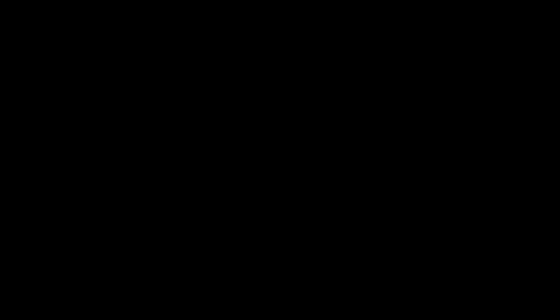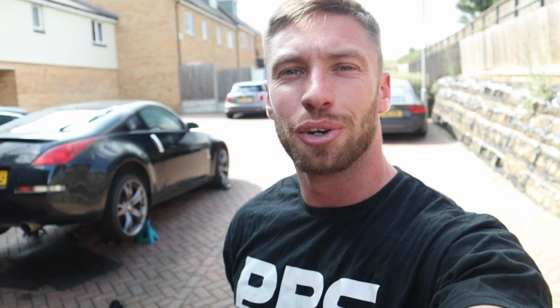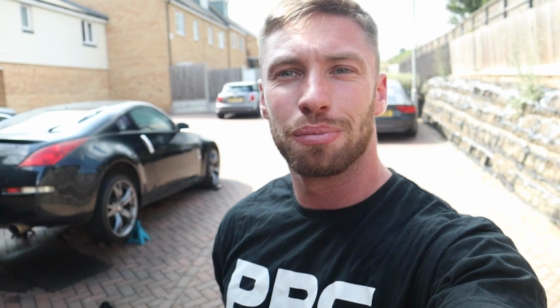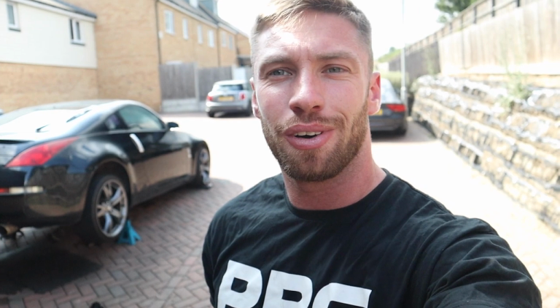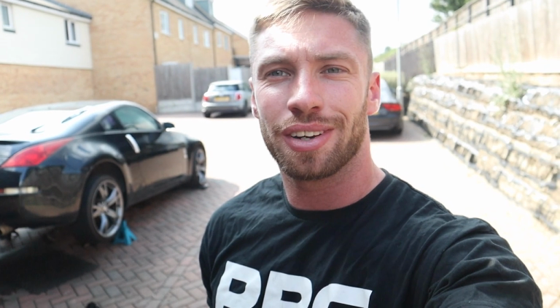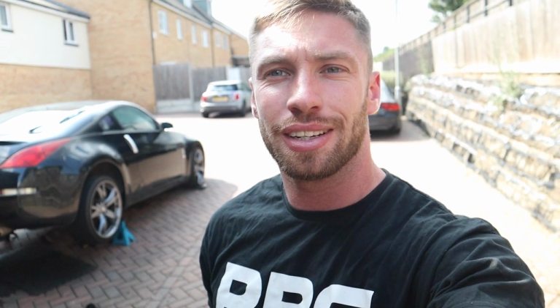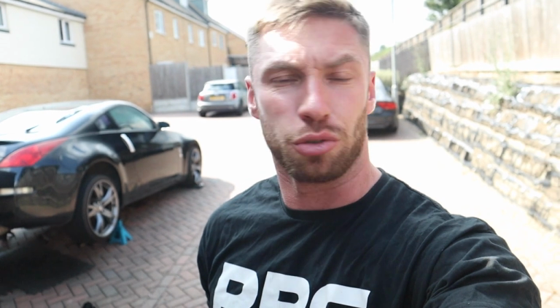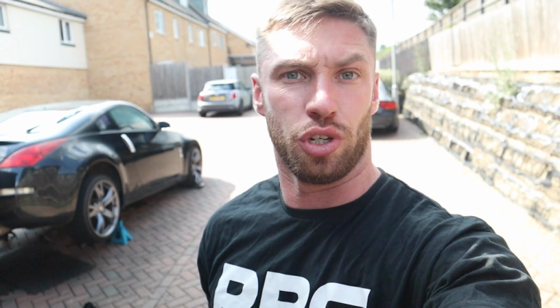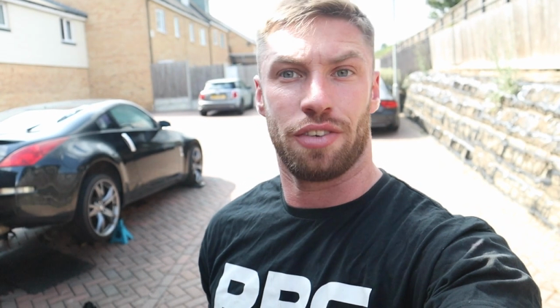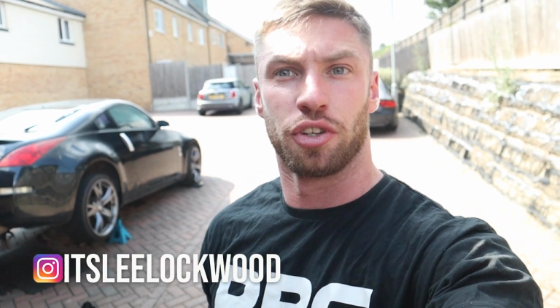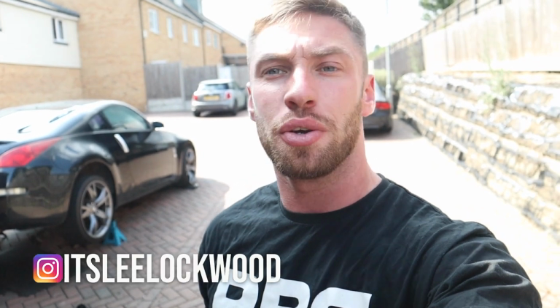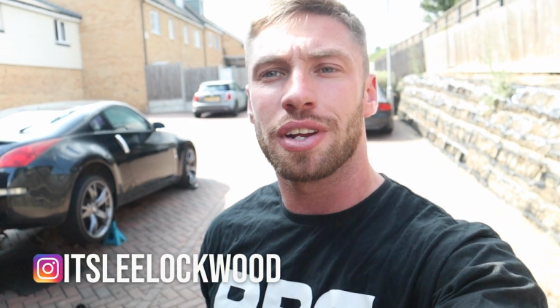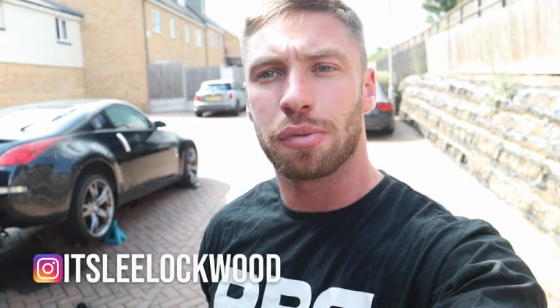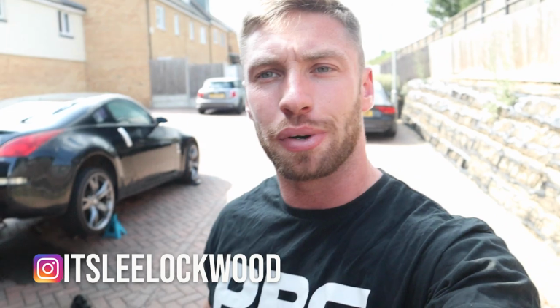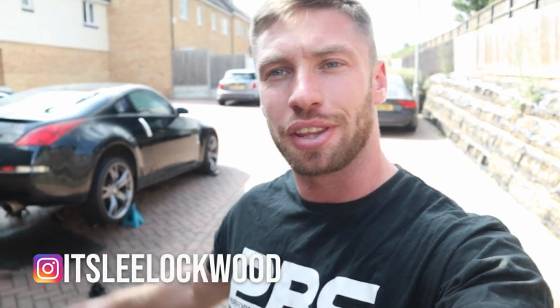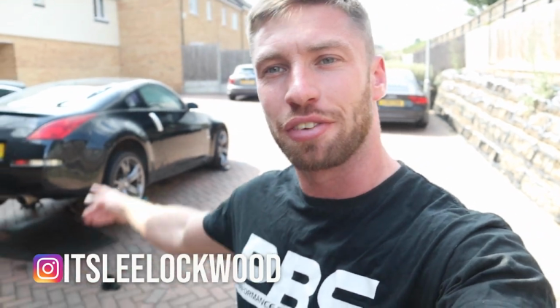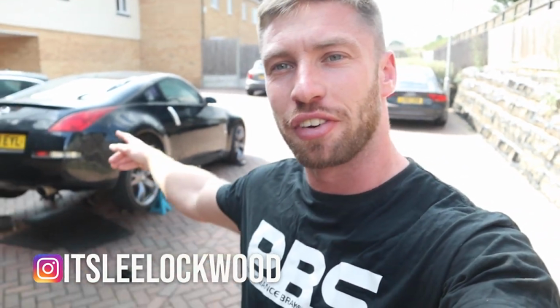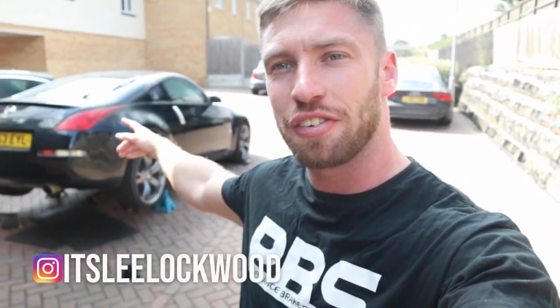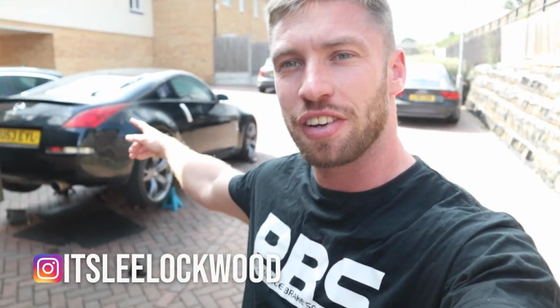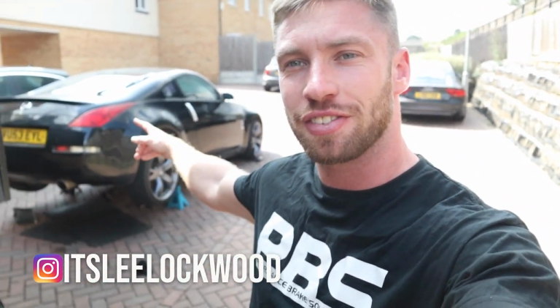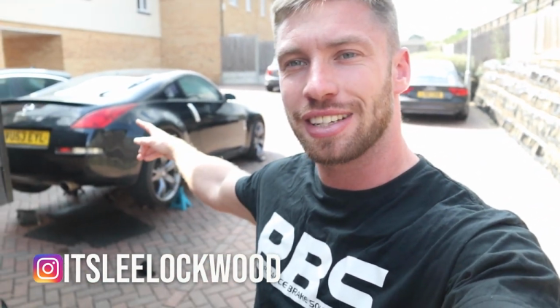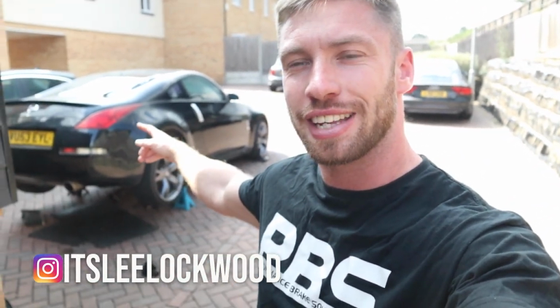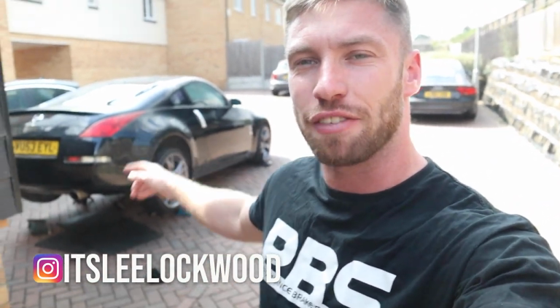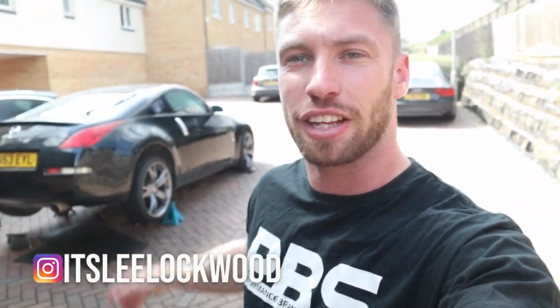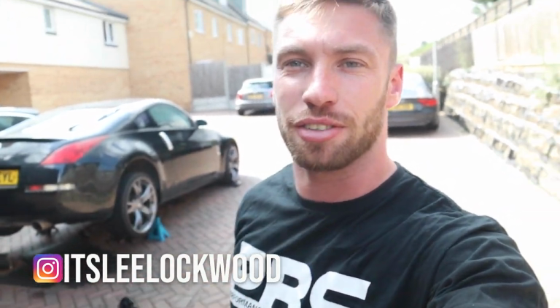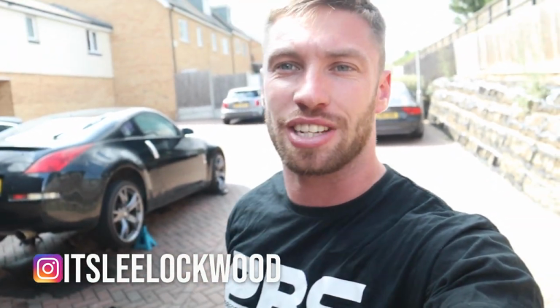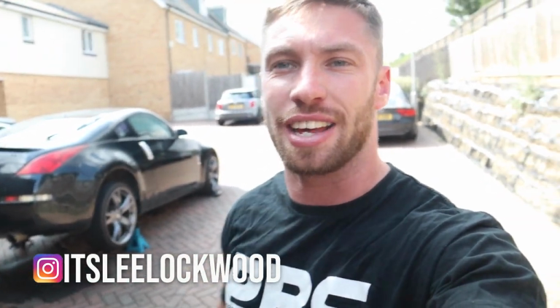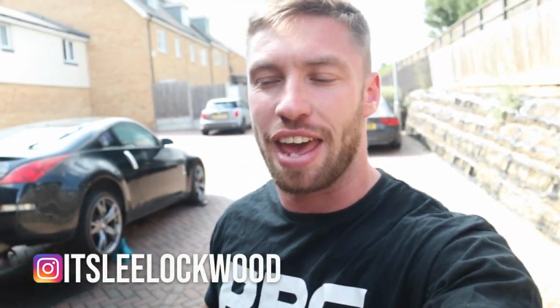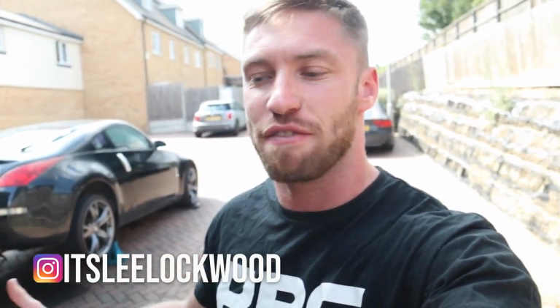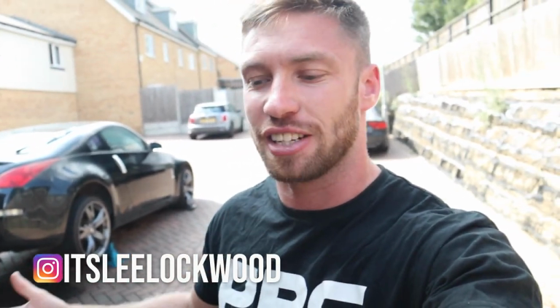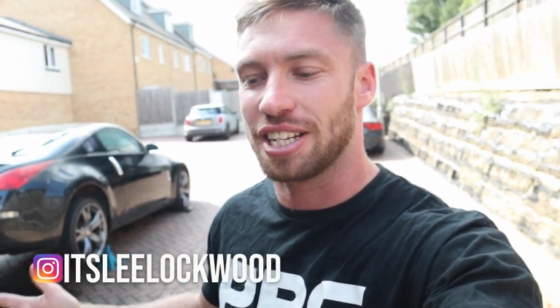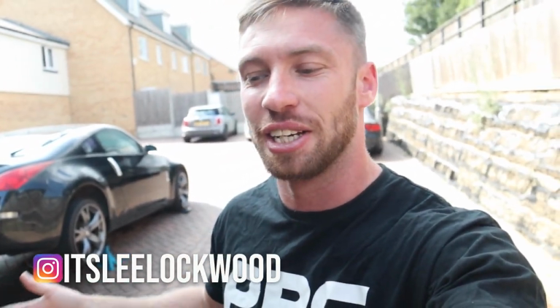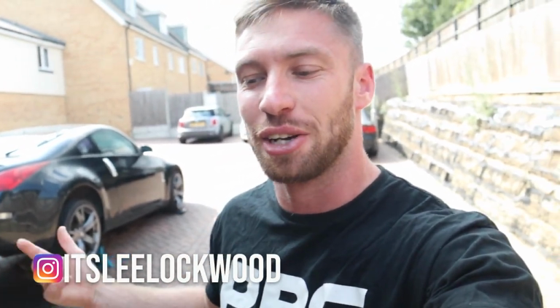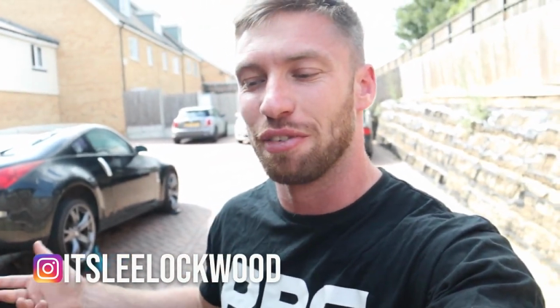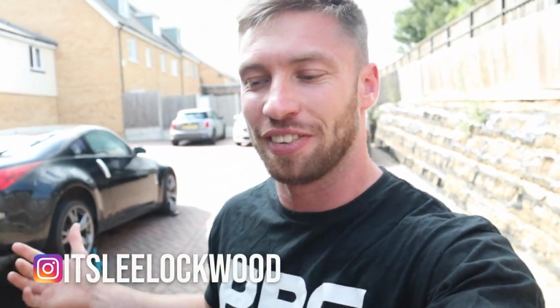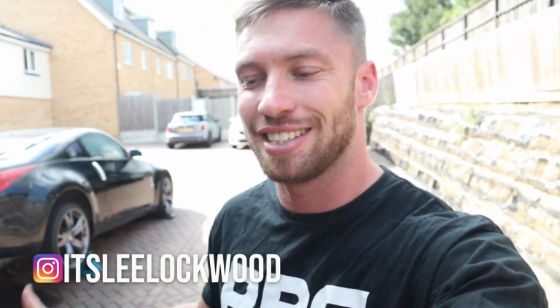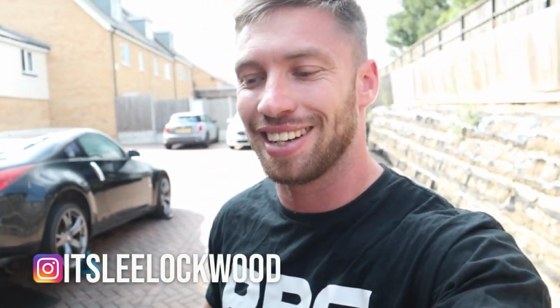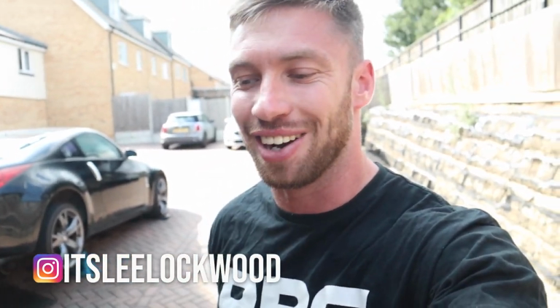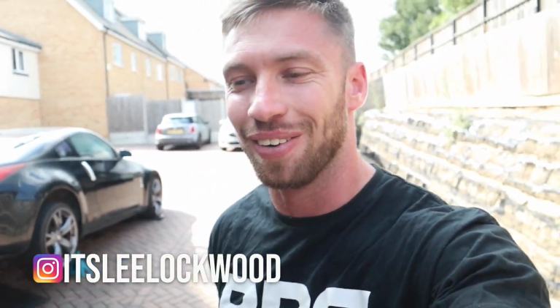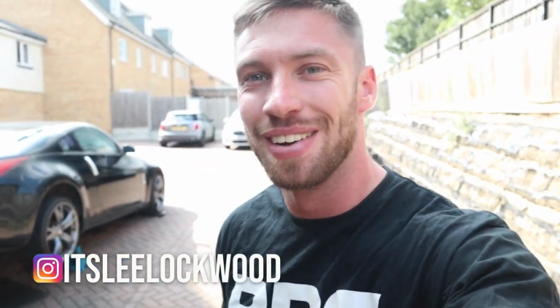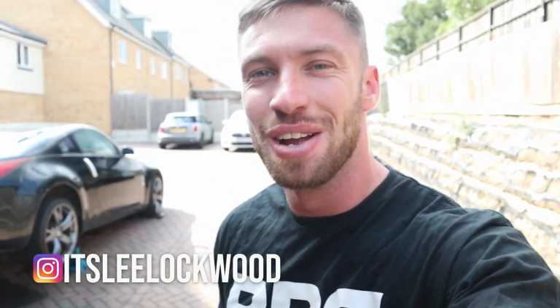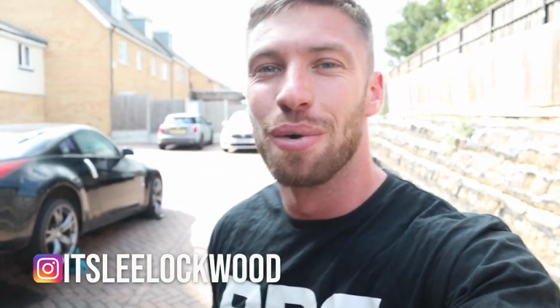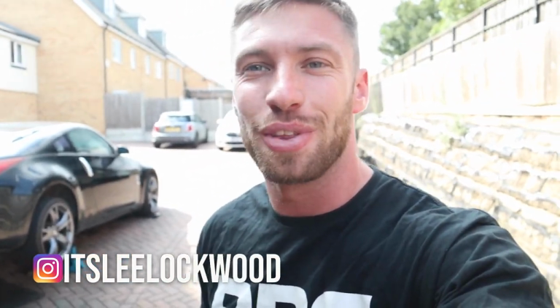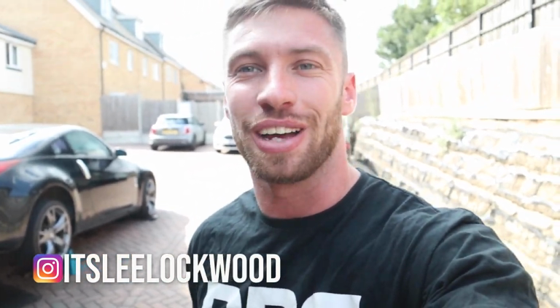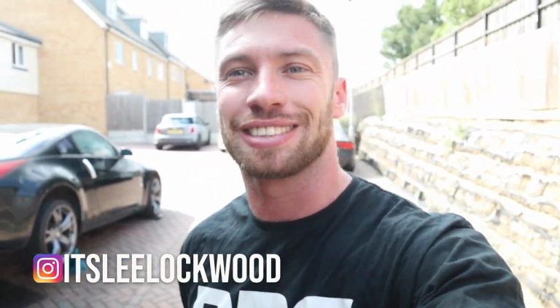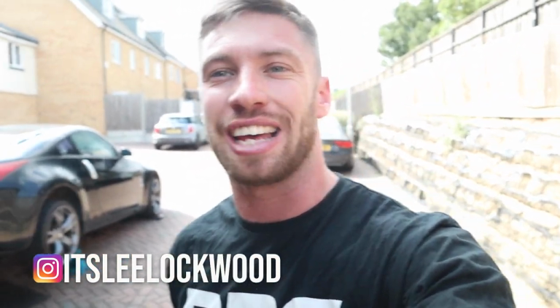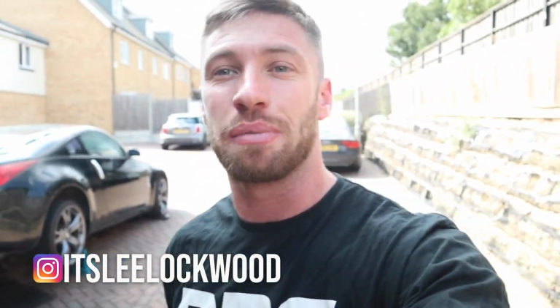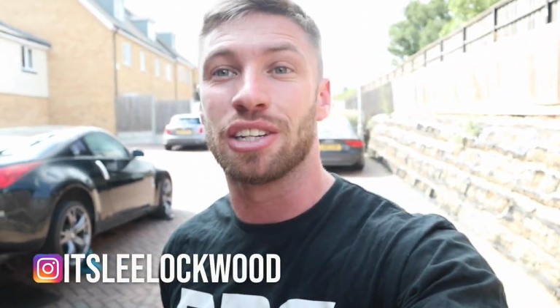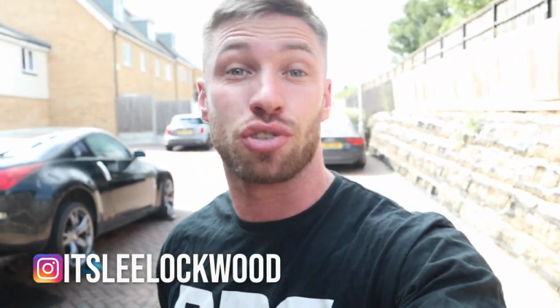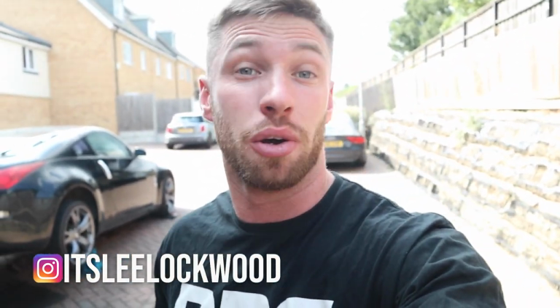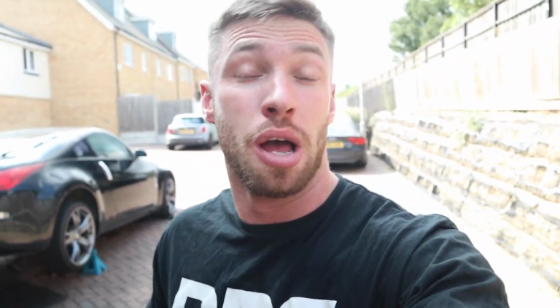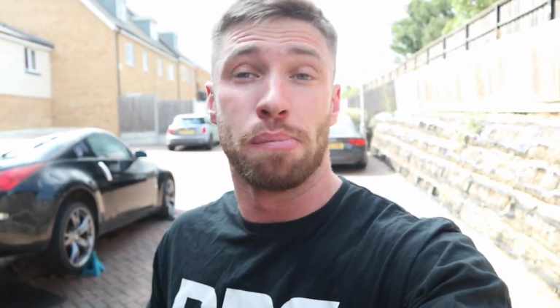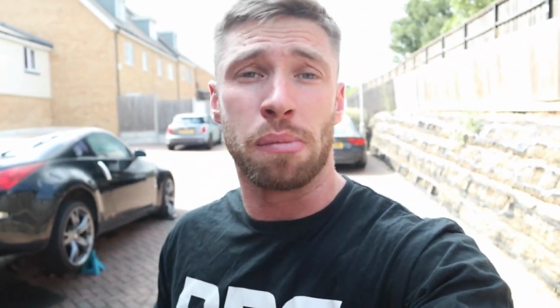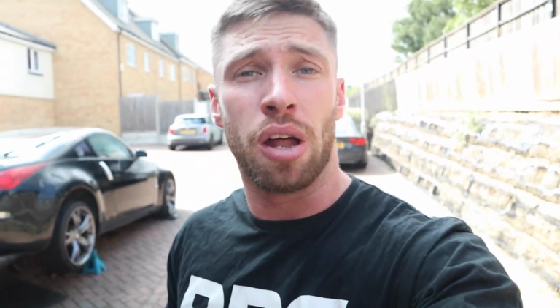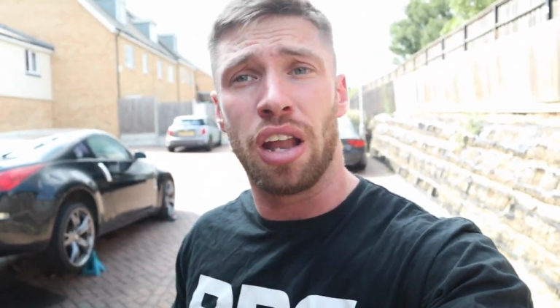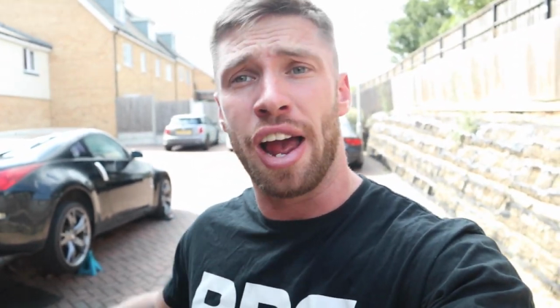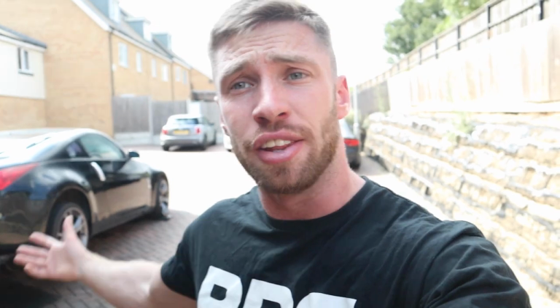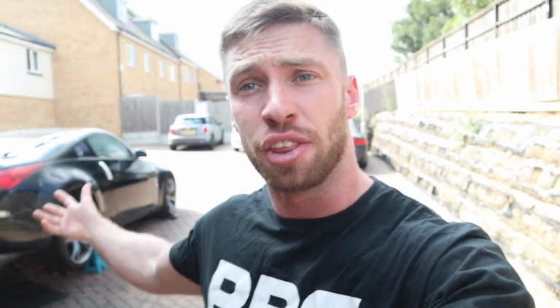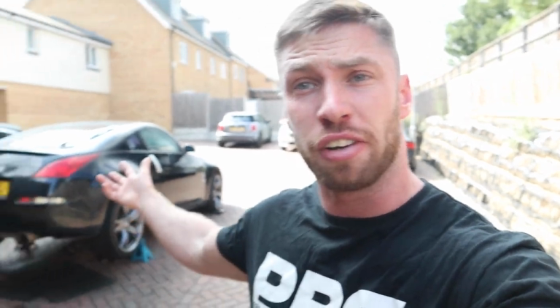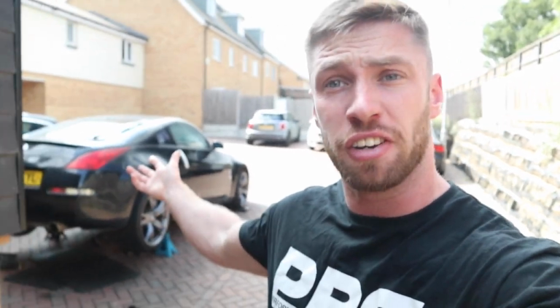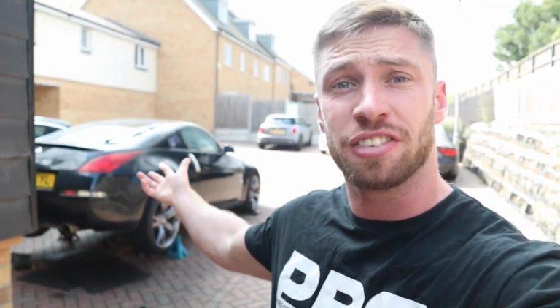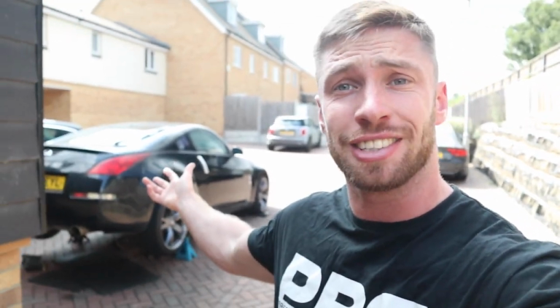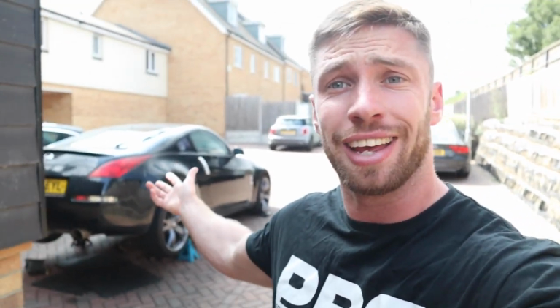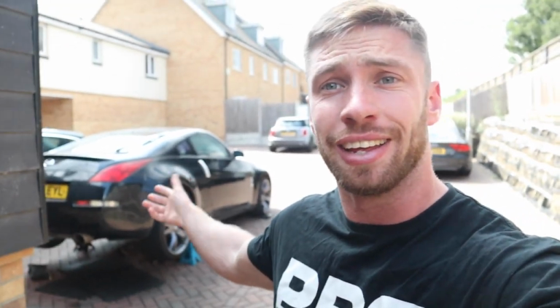Good morning, good afternoon everybody. The 350 is here. I feel like I've started every single video with that same intro — I'm not lying. The 350 is here.